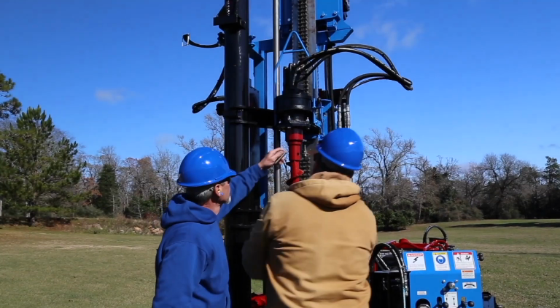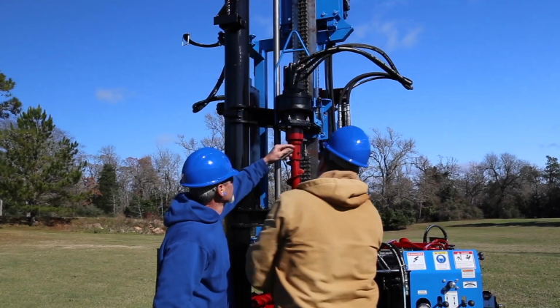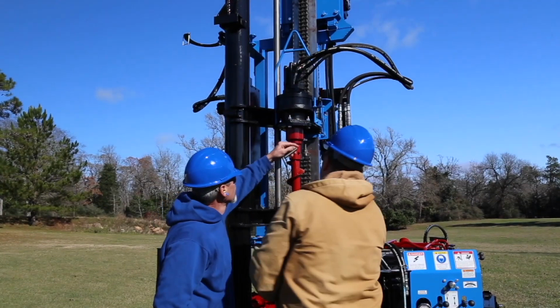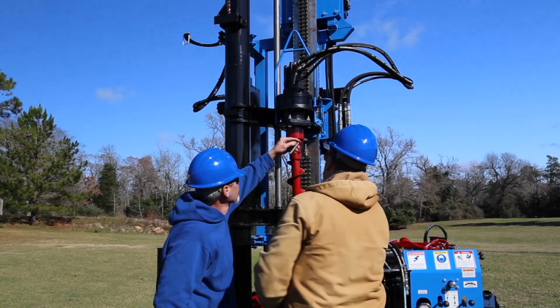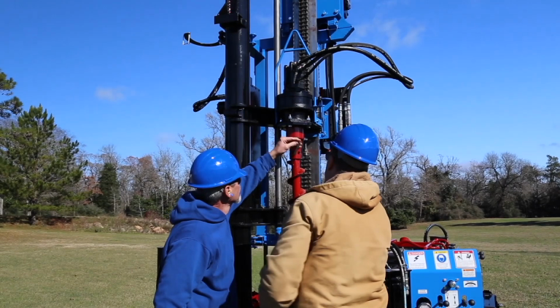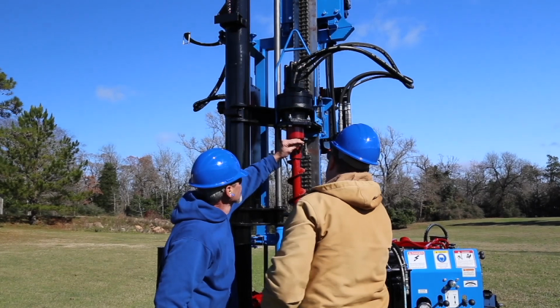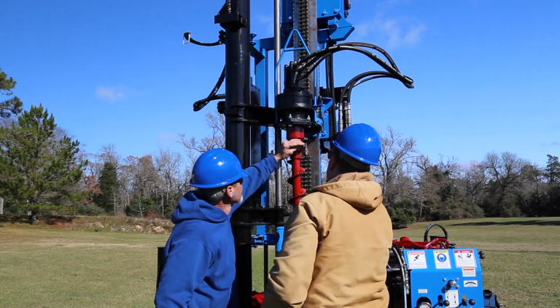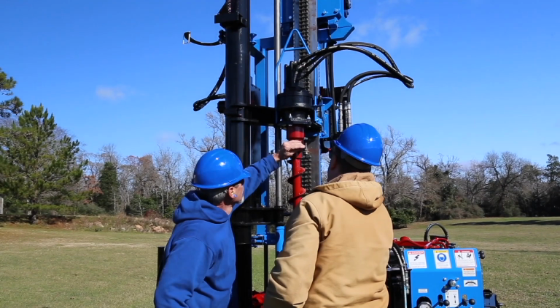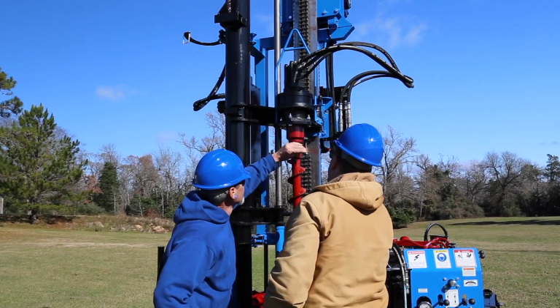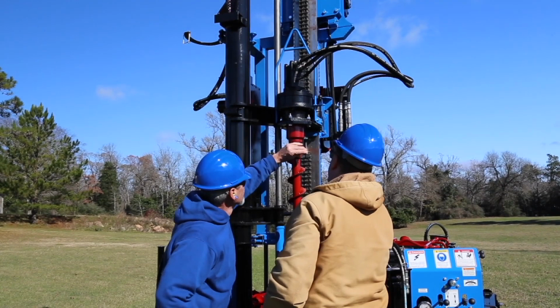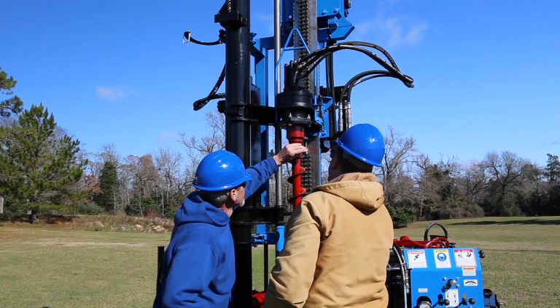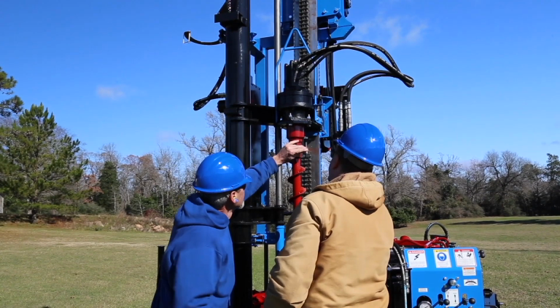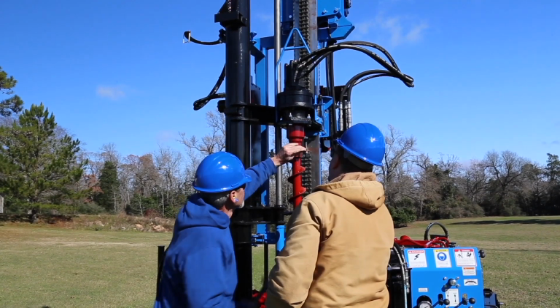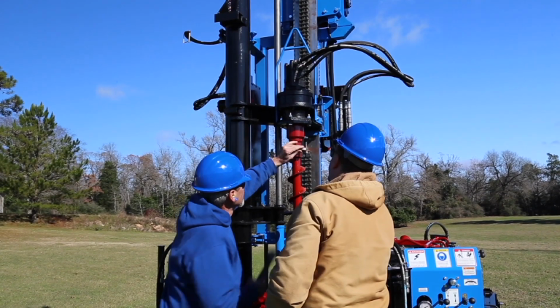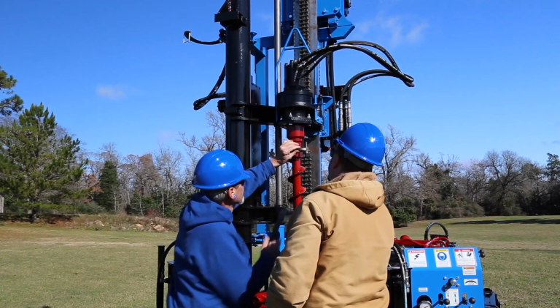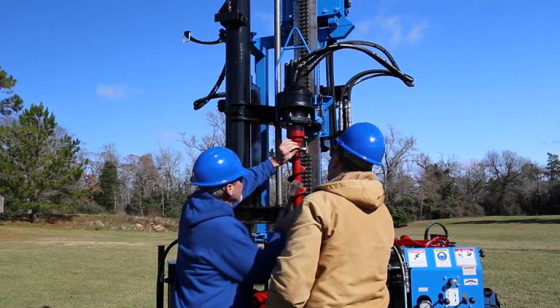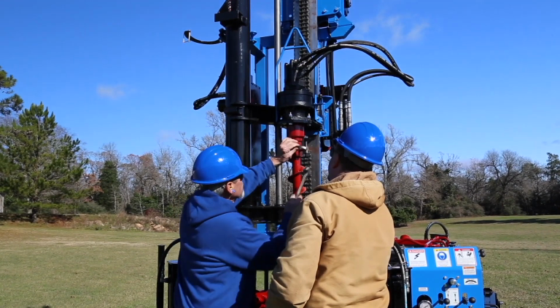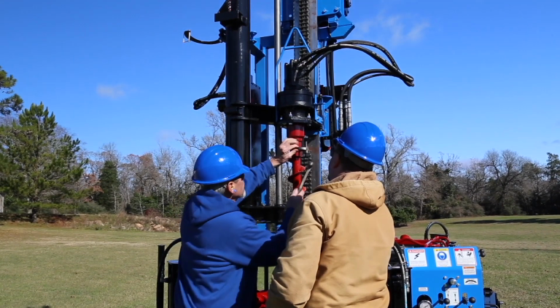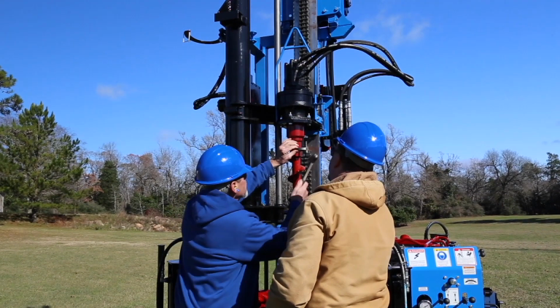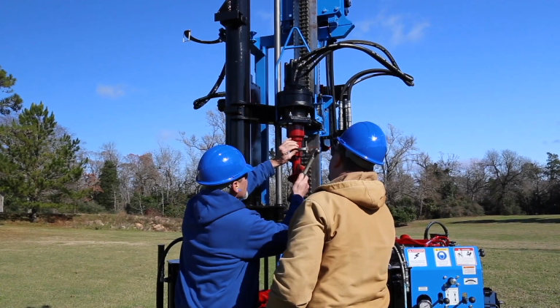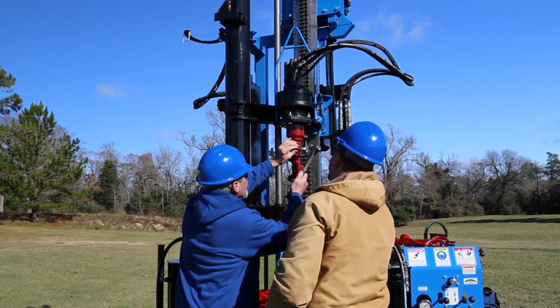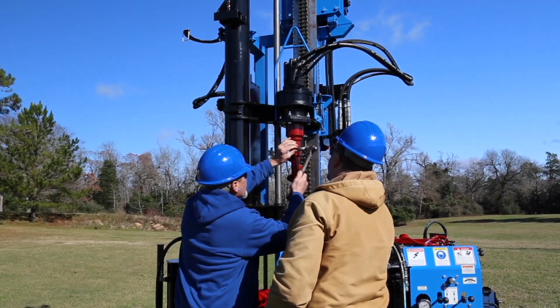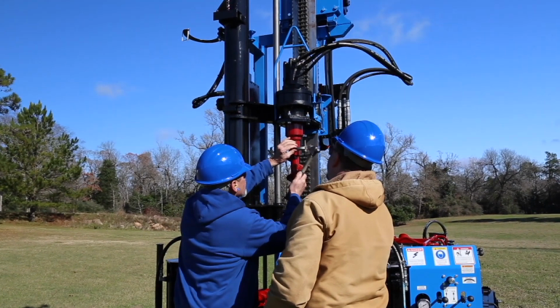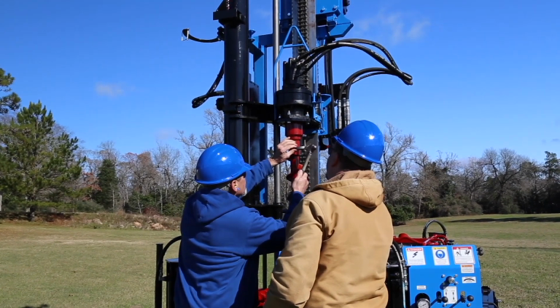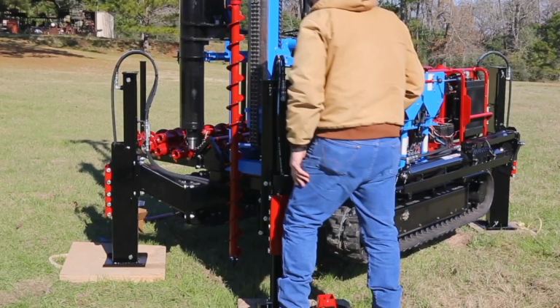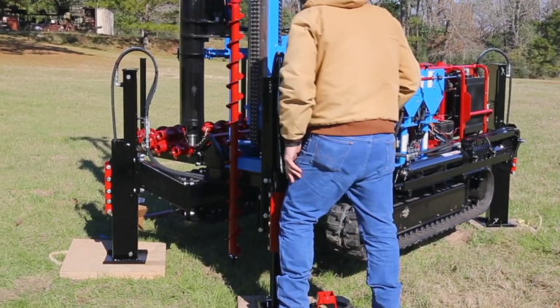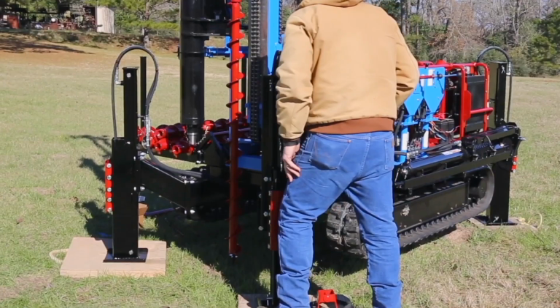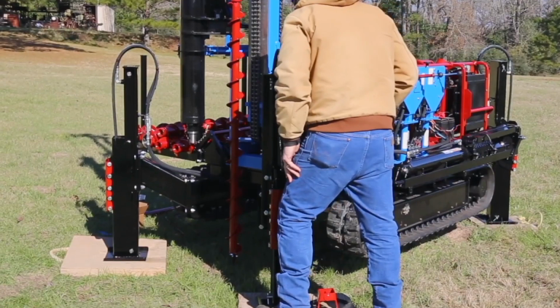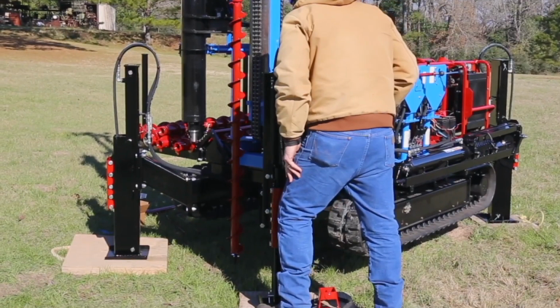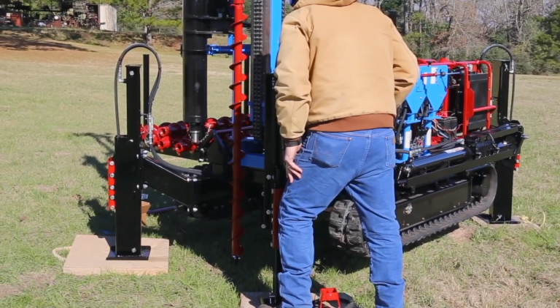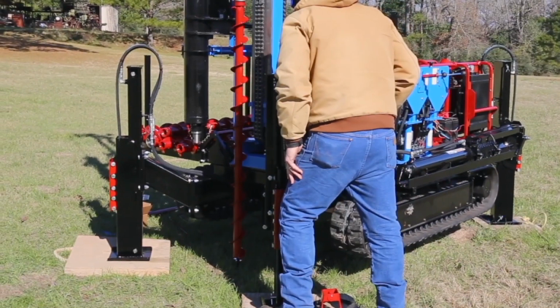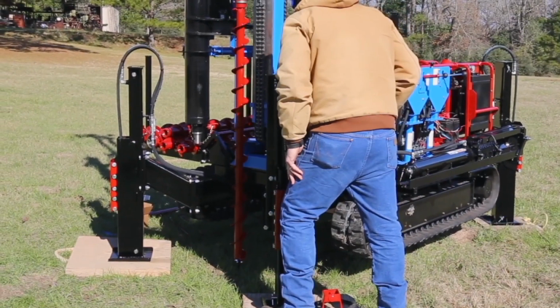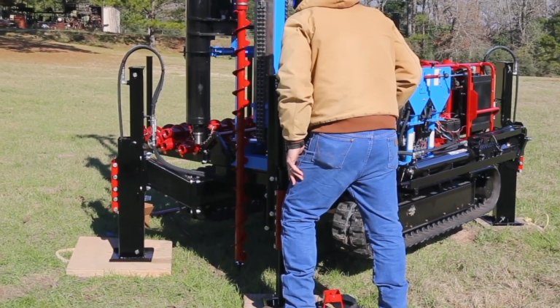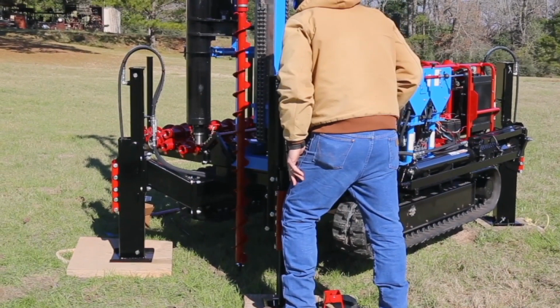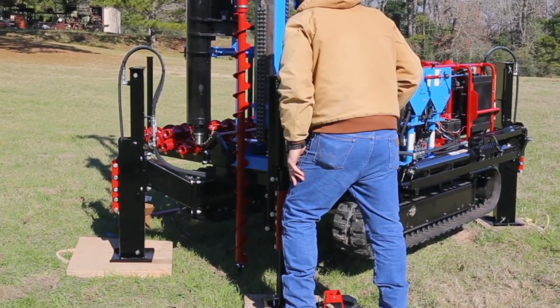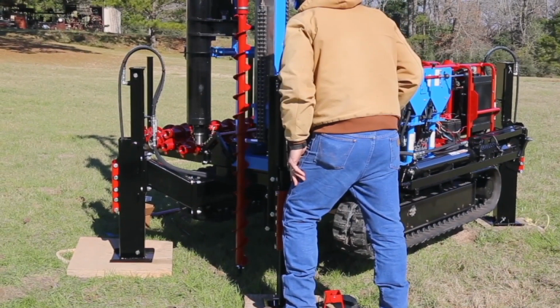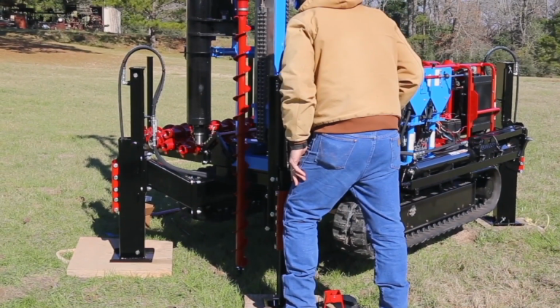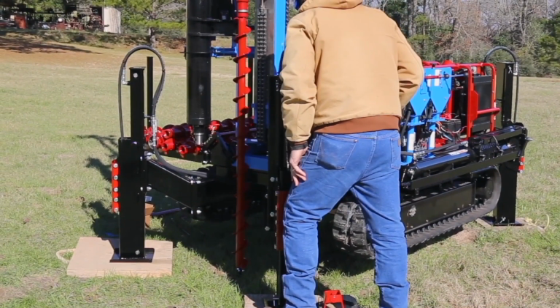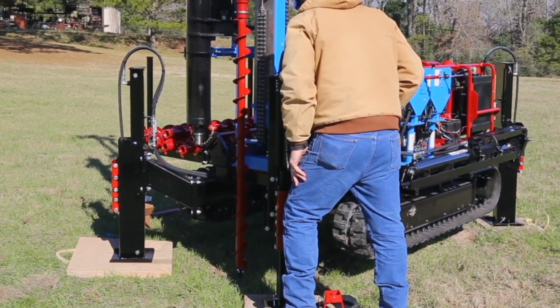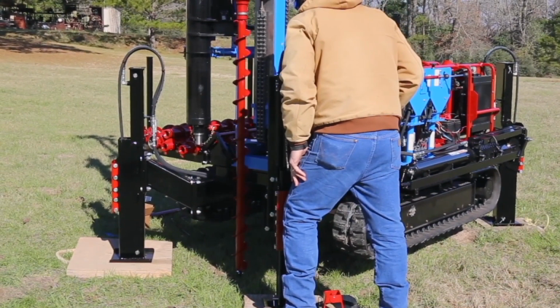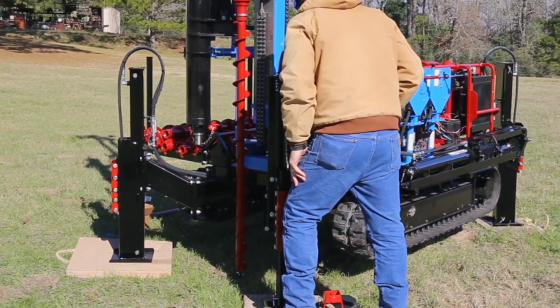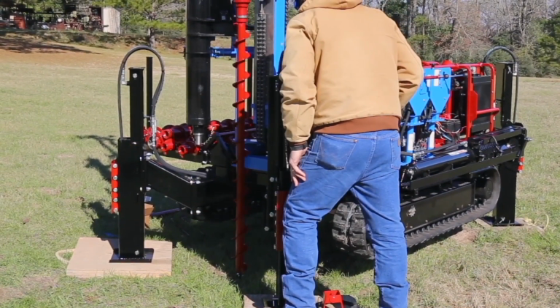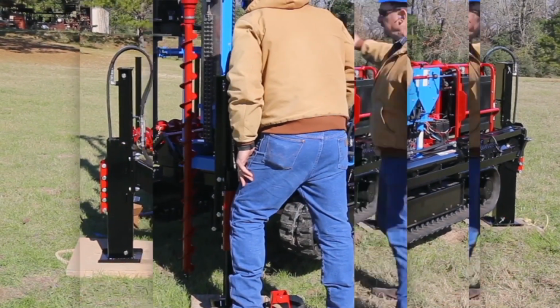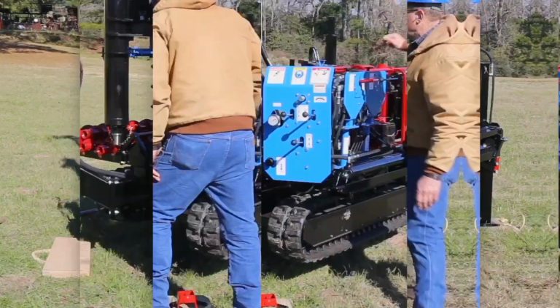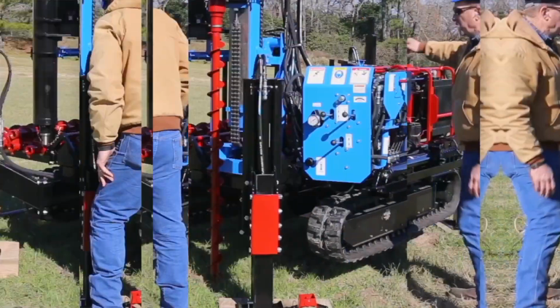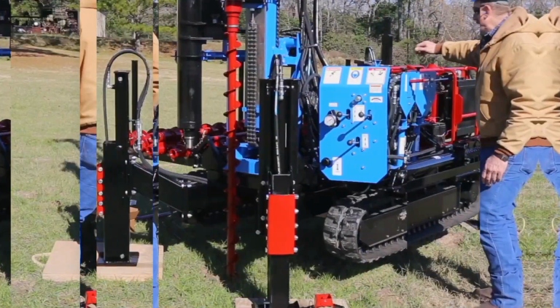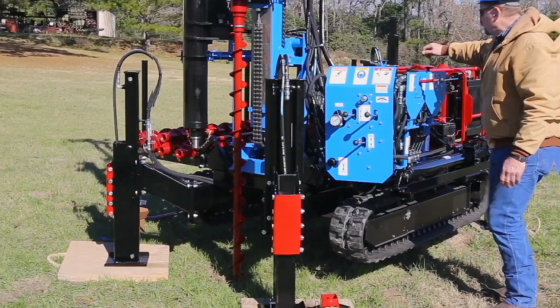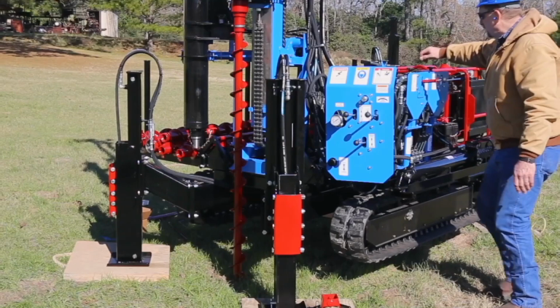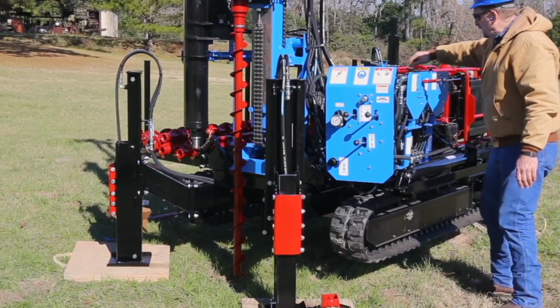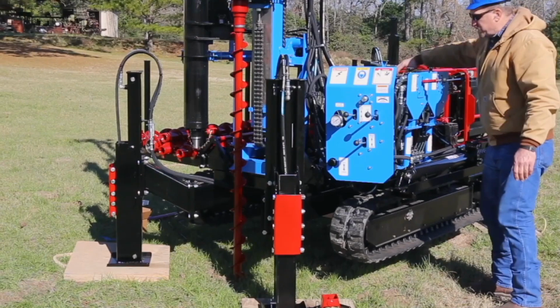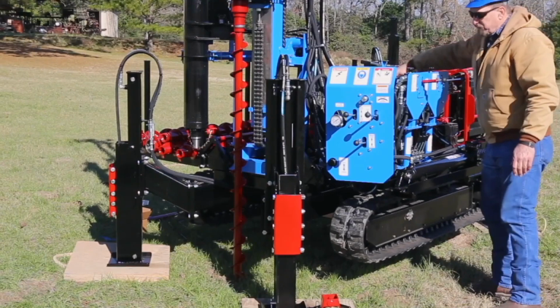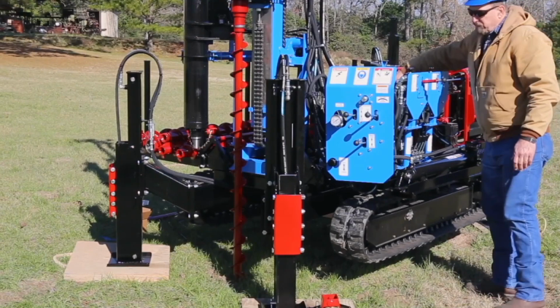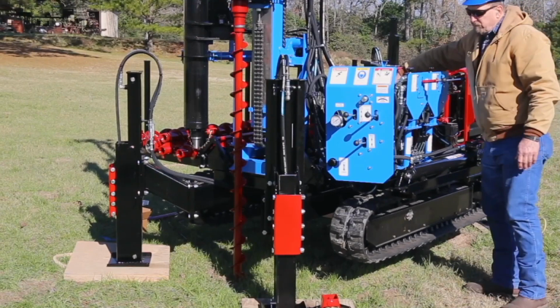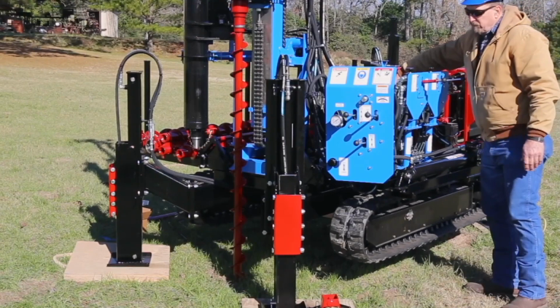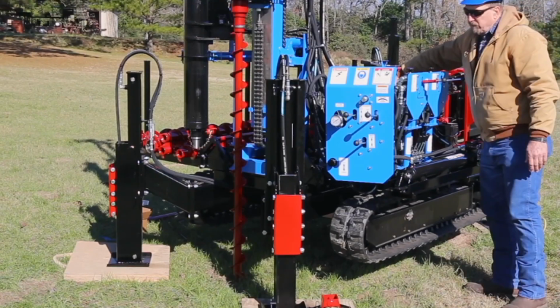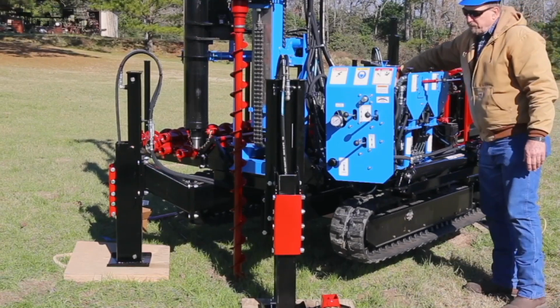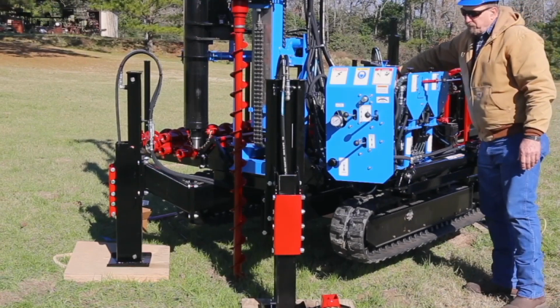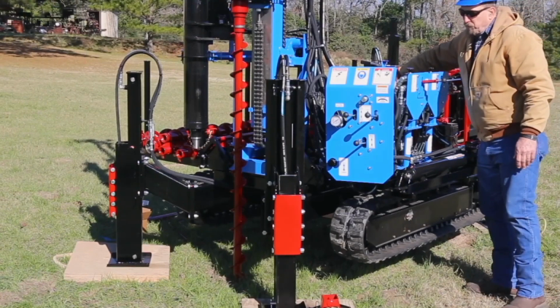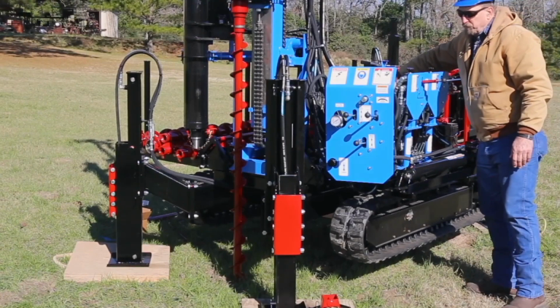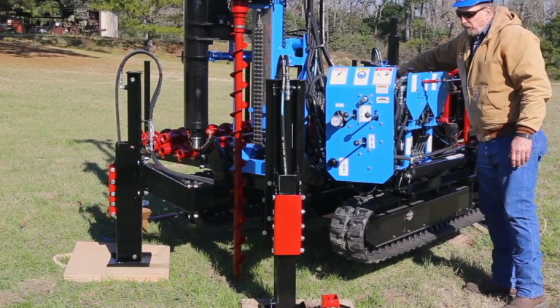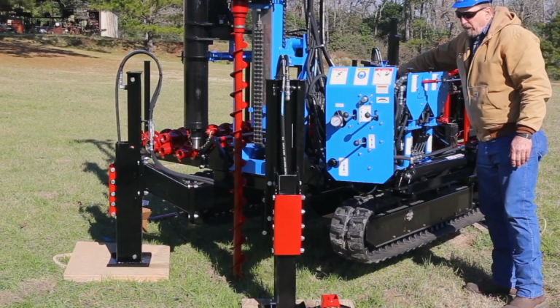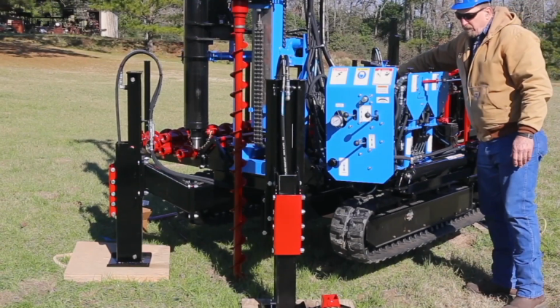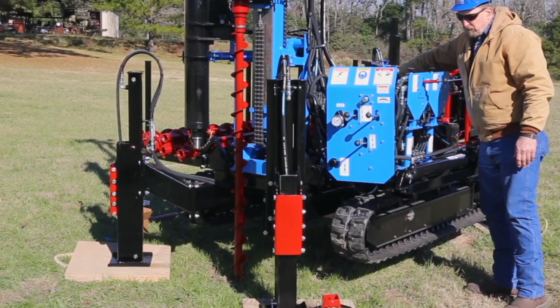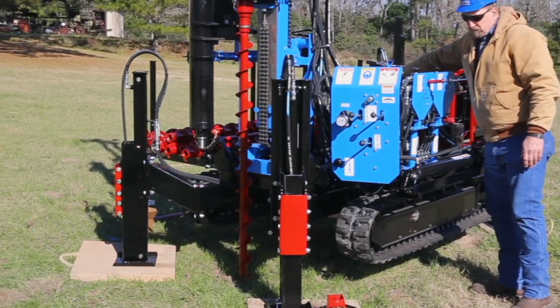Raise the drill head and connect the auger. Then lower the drill until it contacts the ground. Give the engine full throttle to begin drilling.